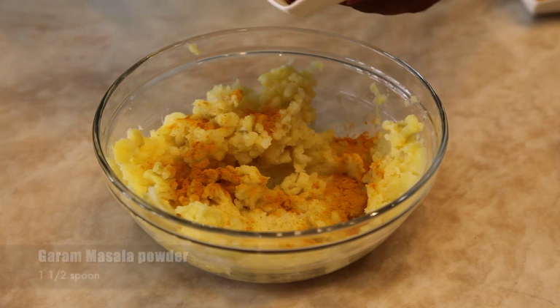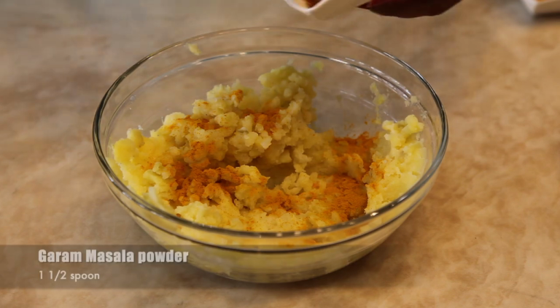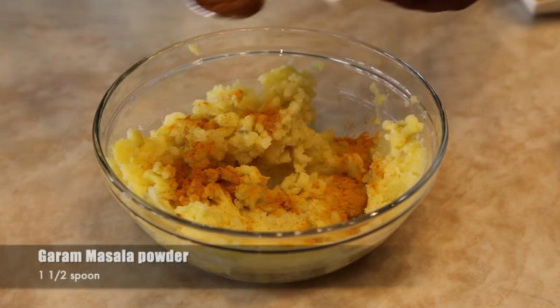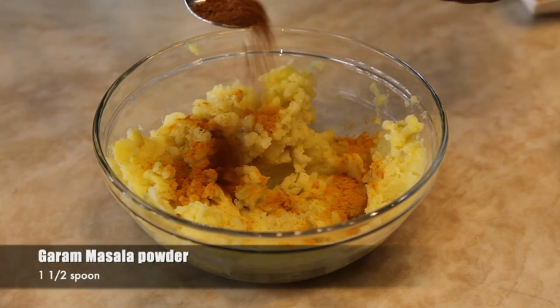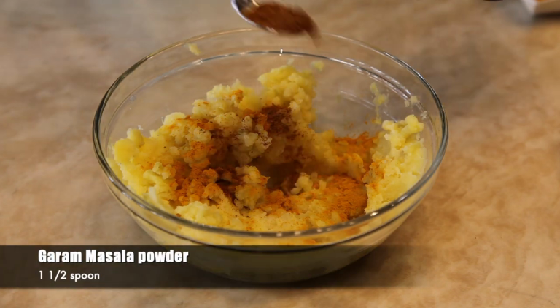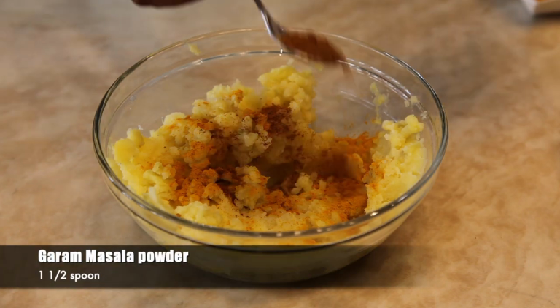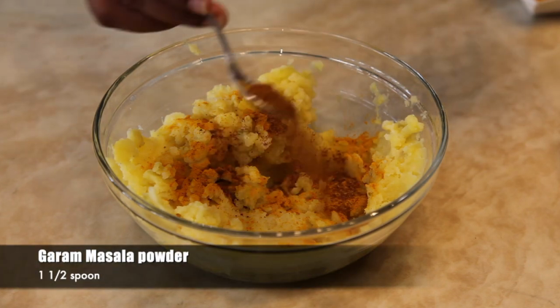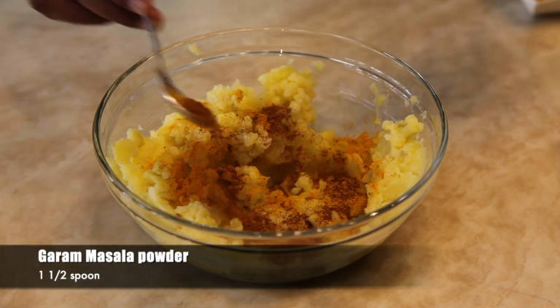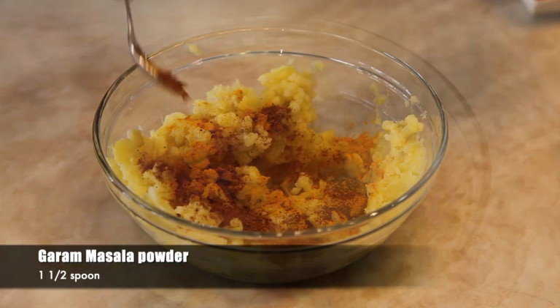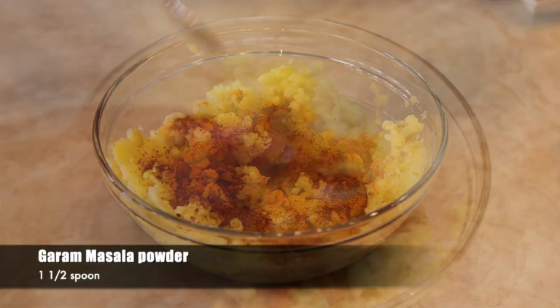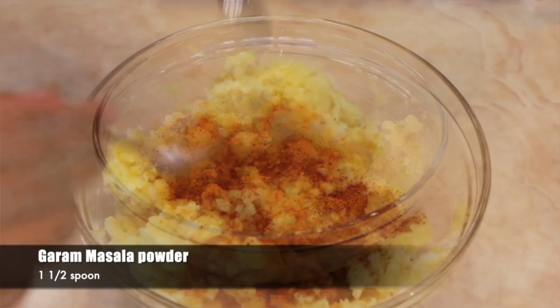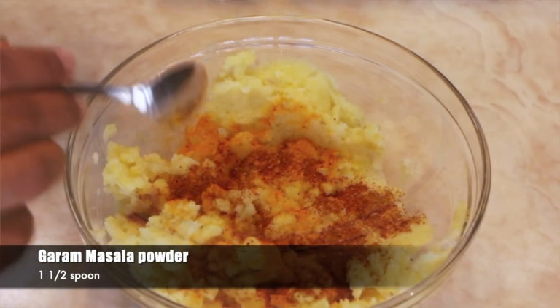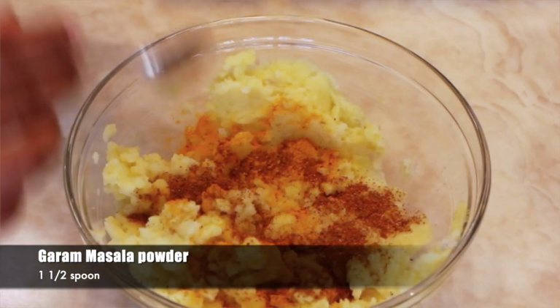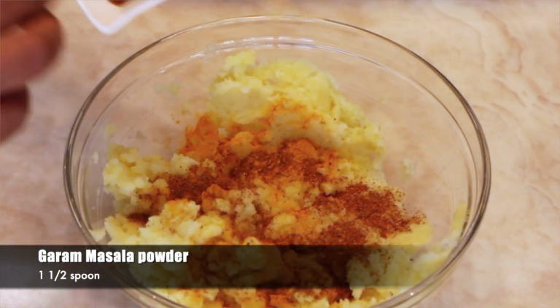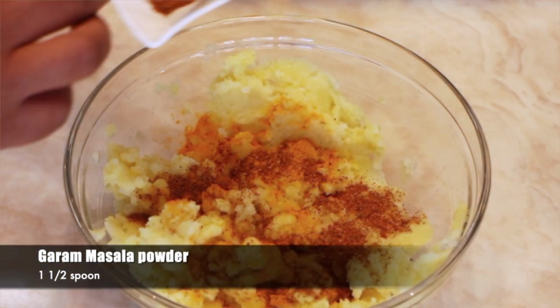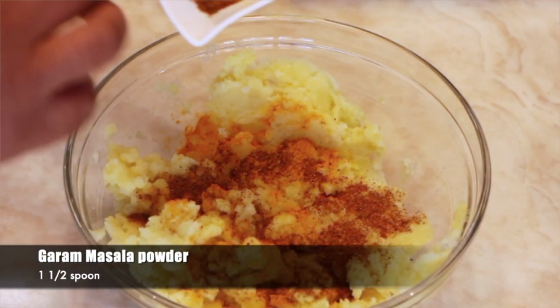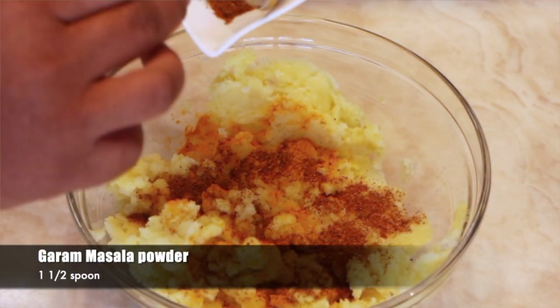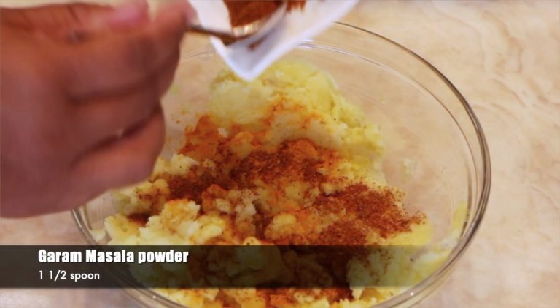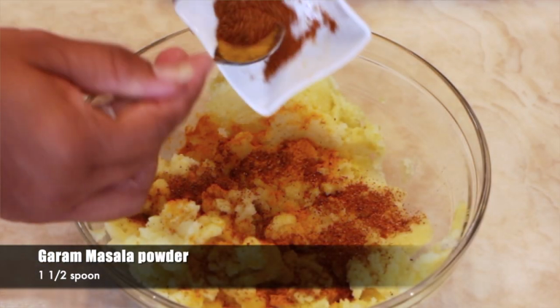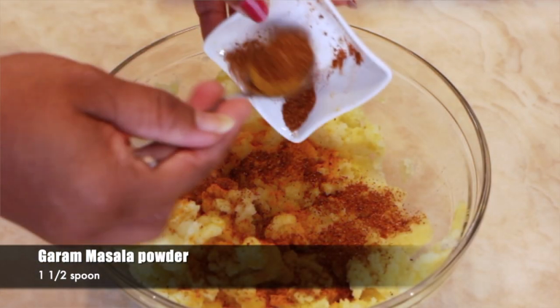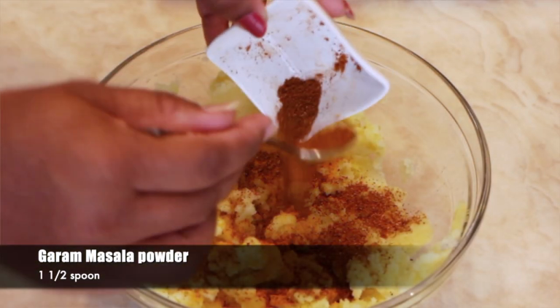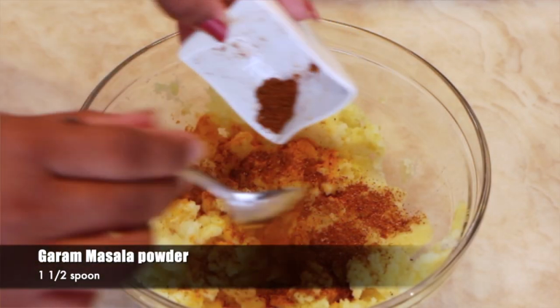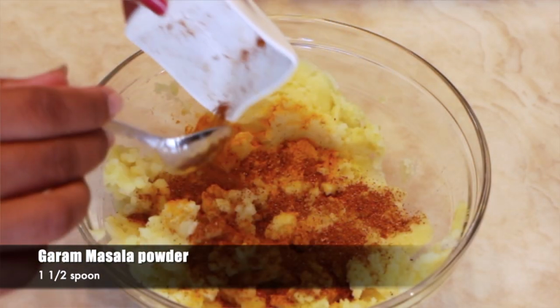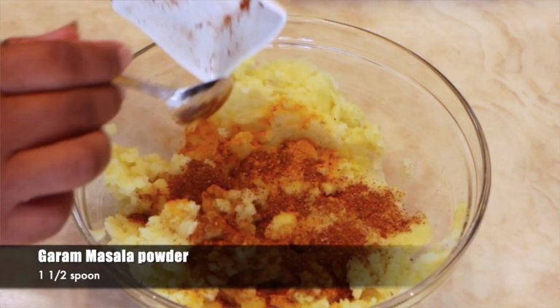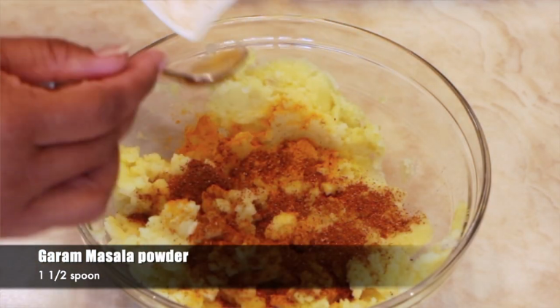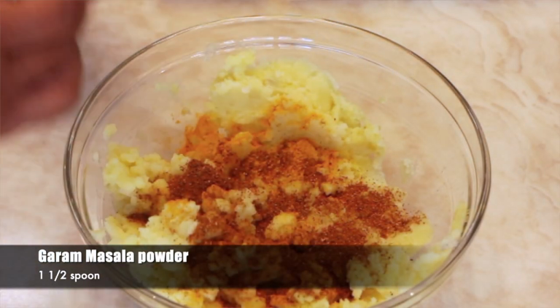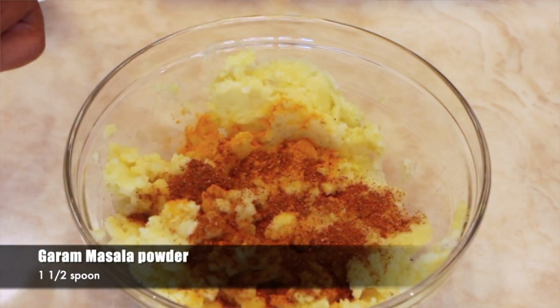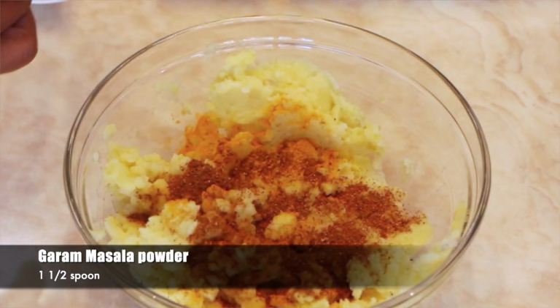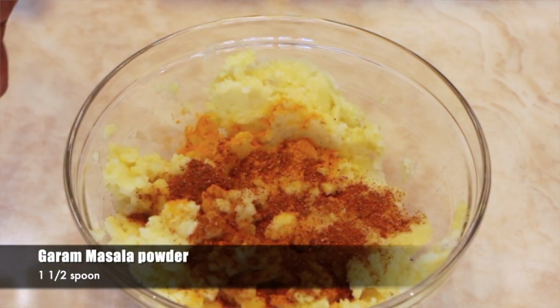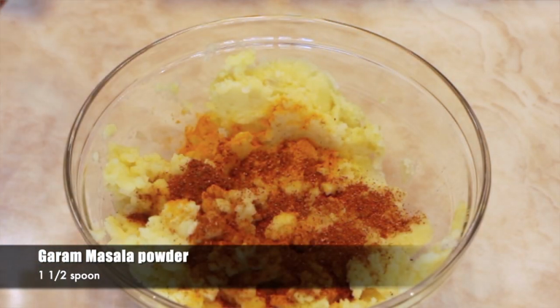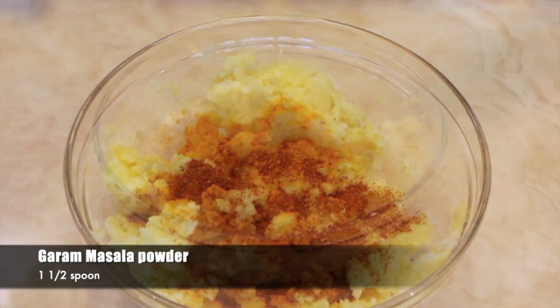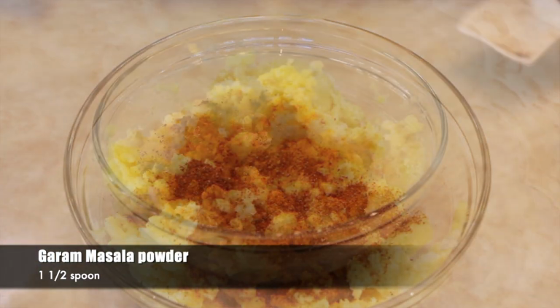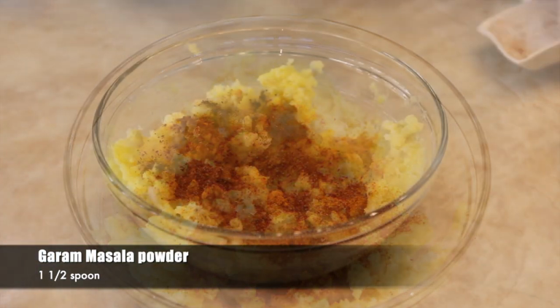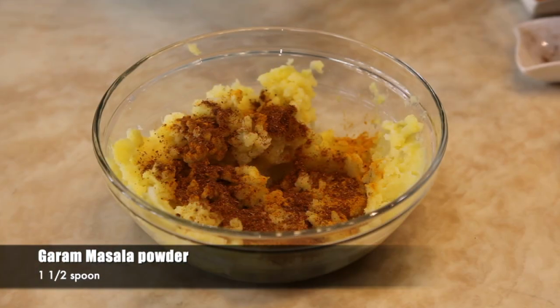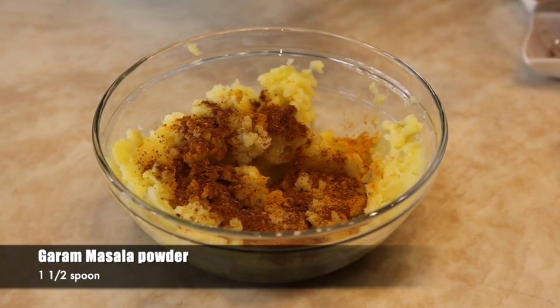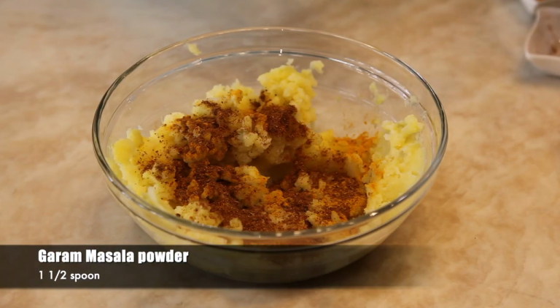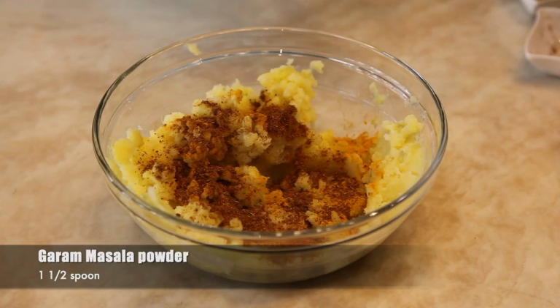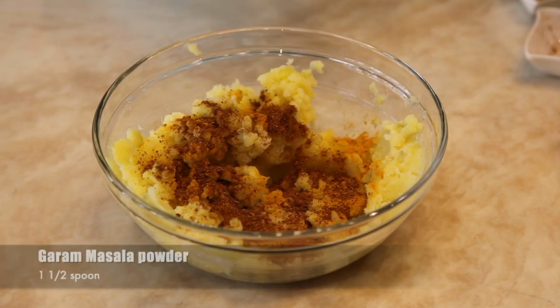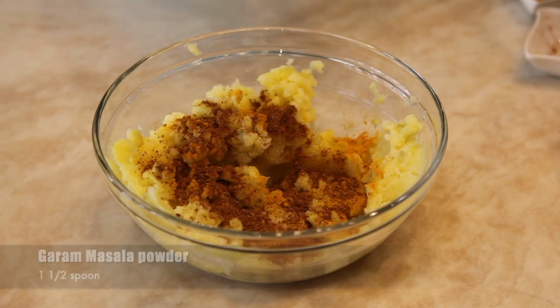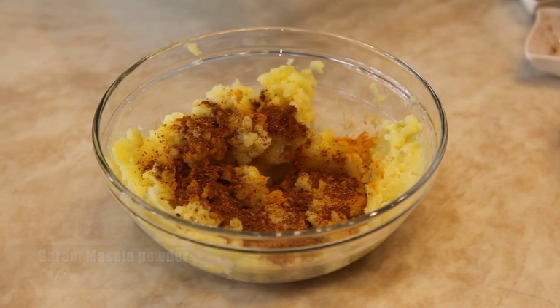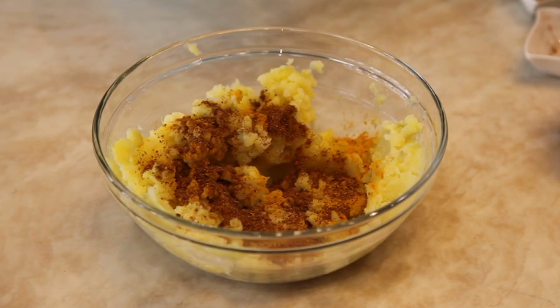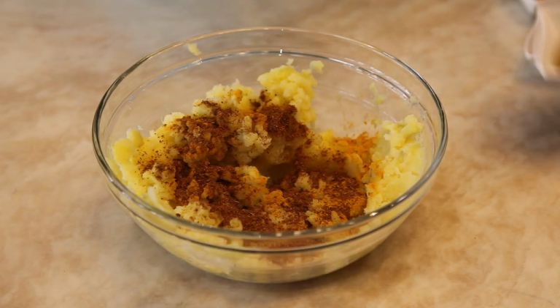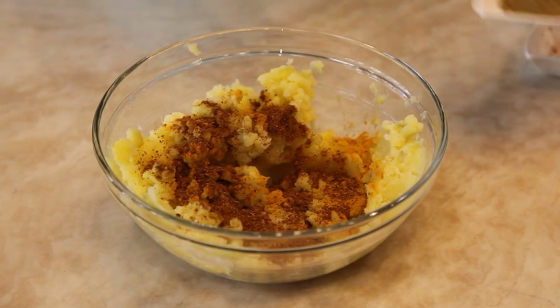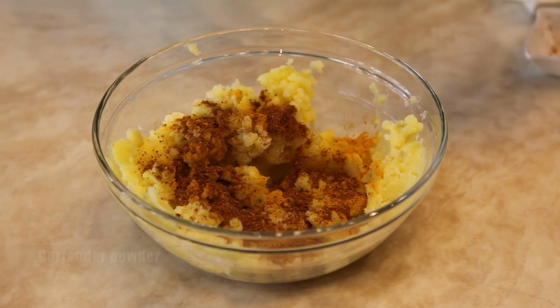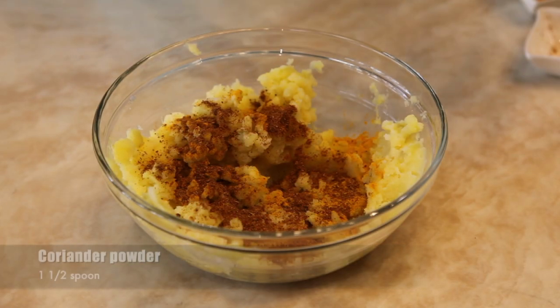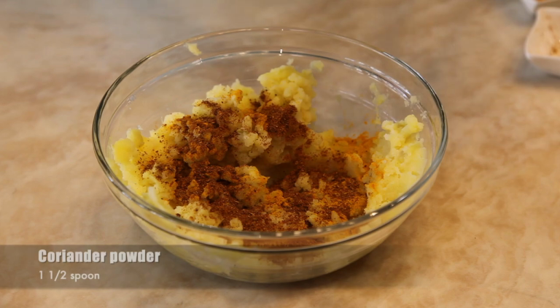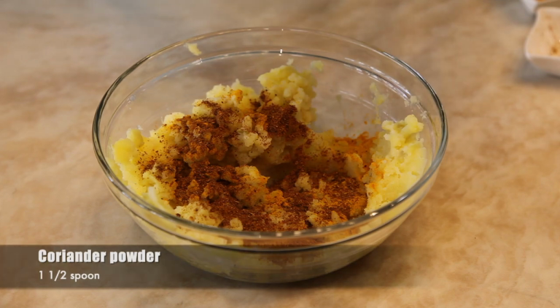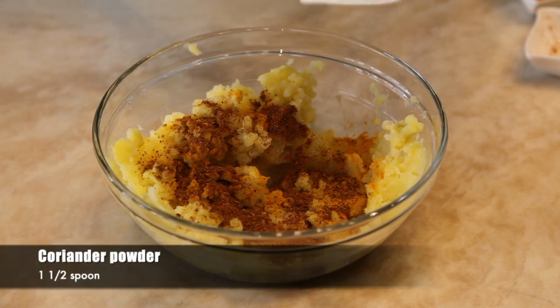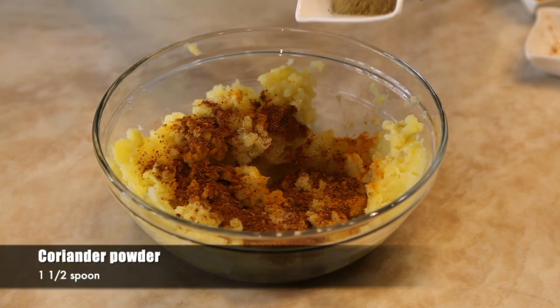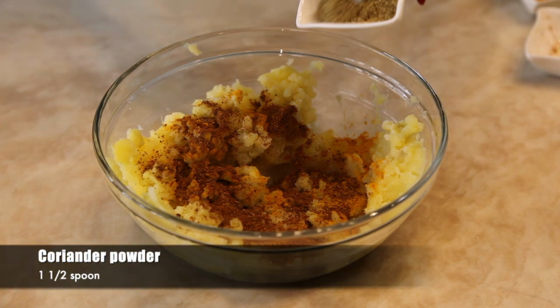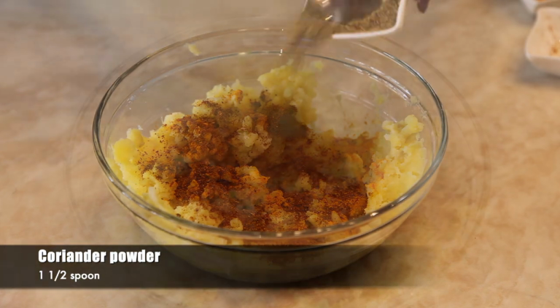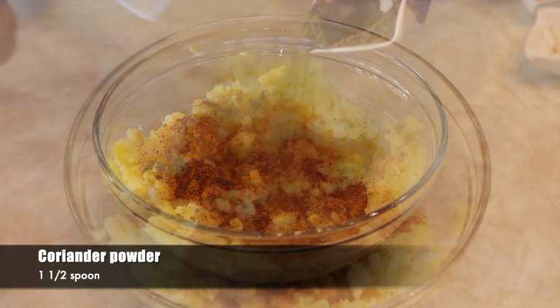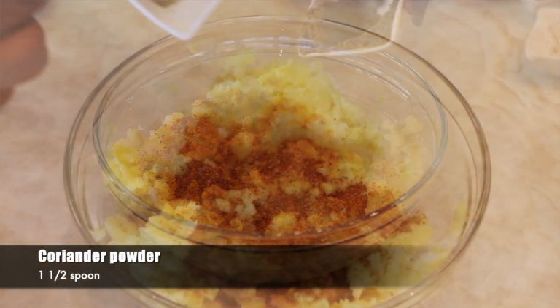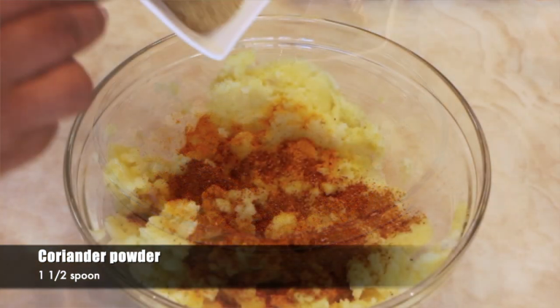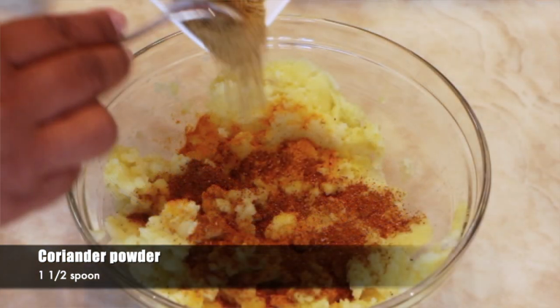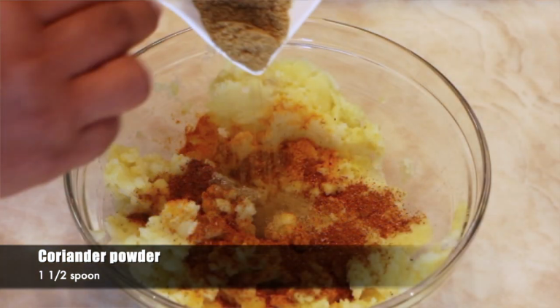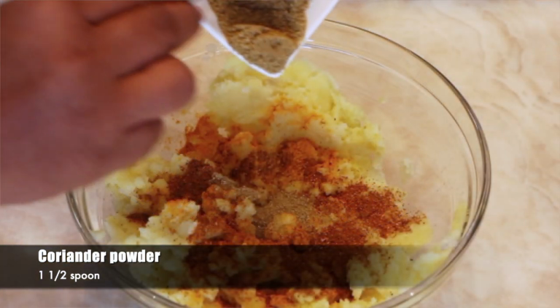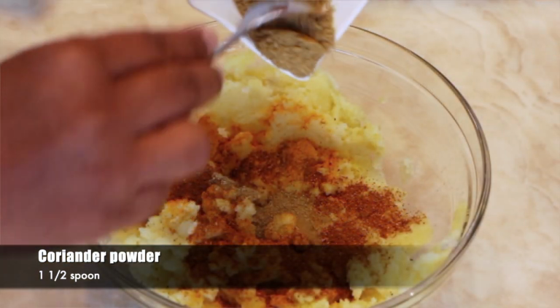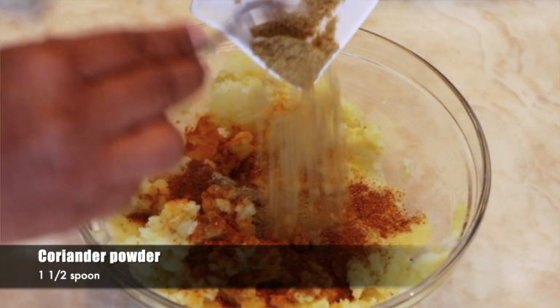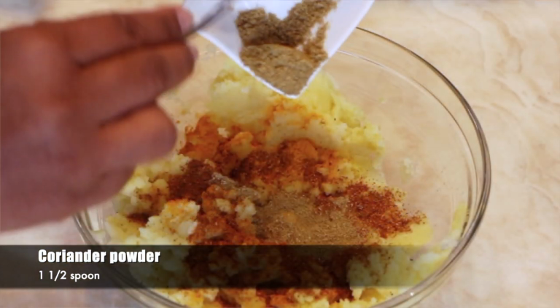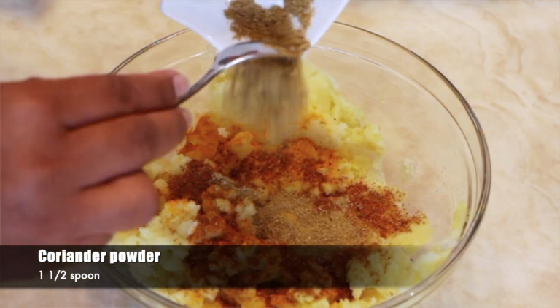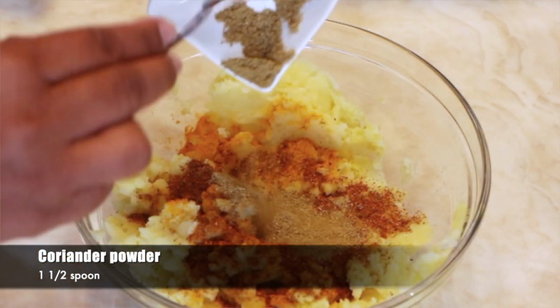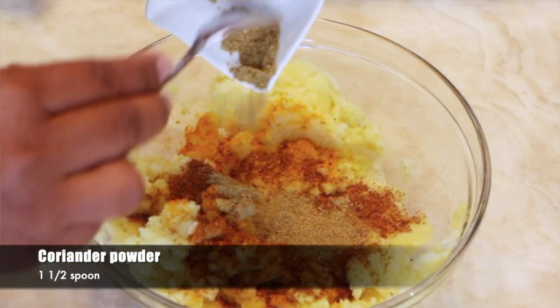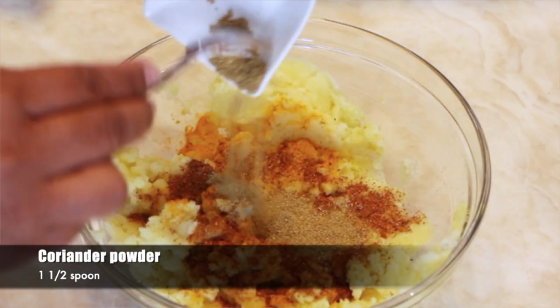Add garam masala powder, 1 and a half spoon. Add coriander powder, 1 and a half spoon.